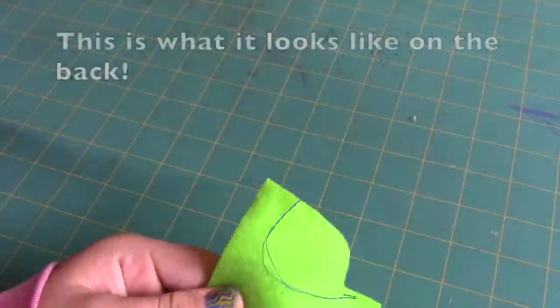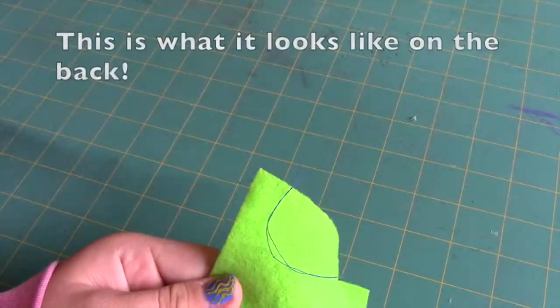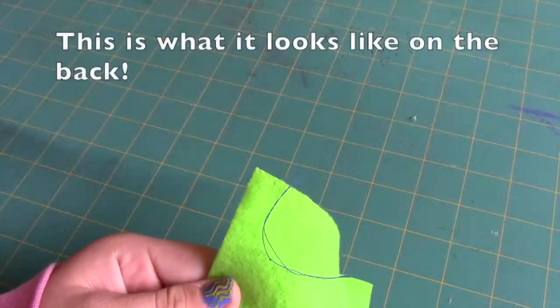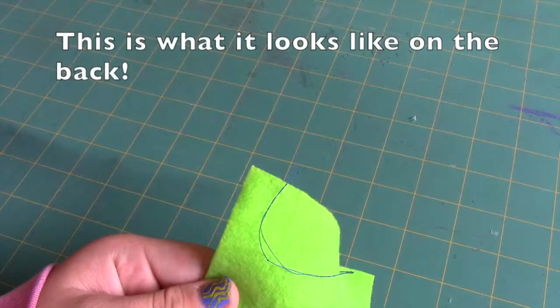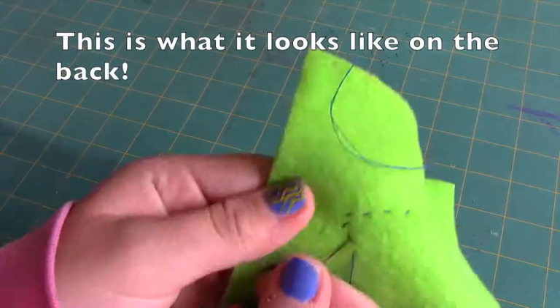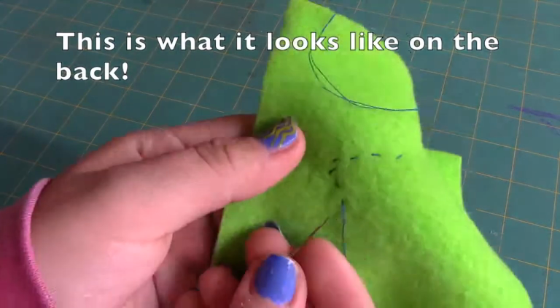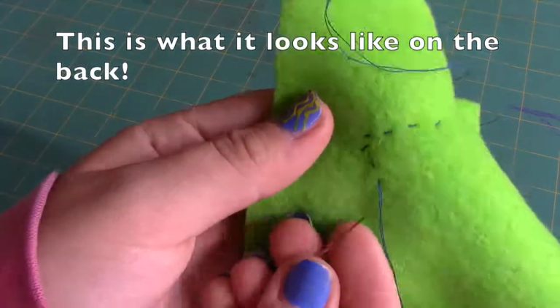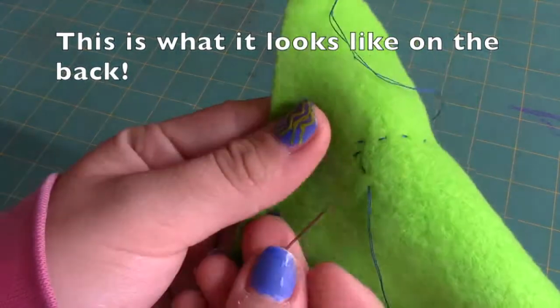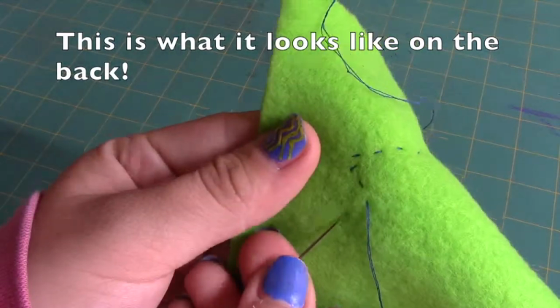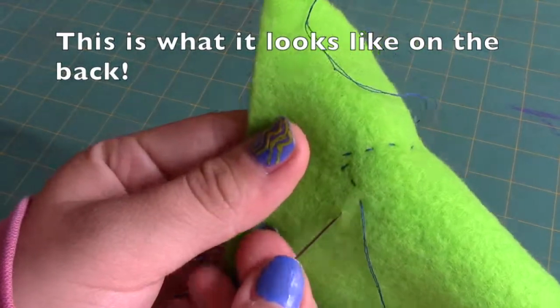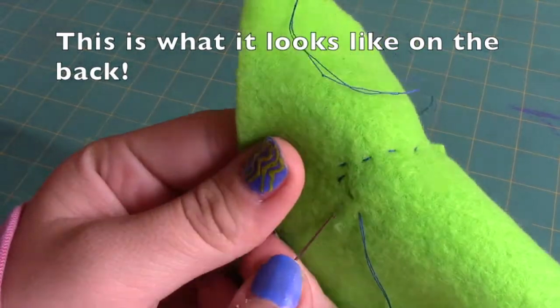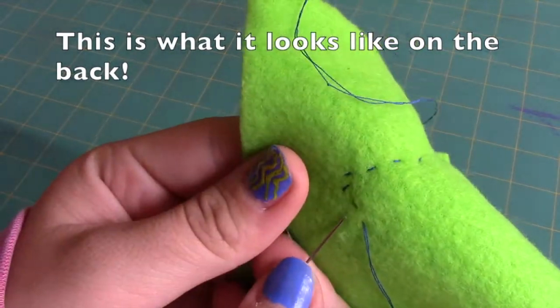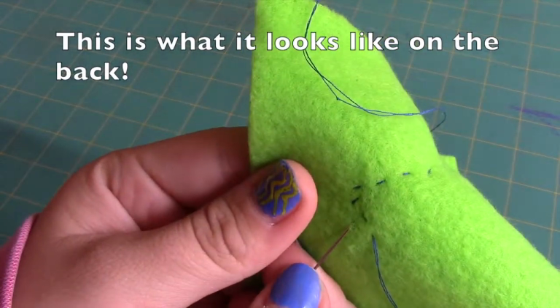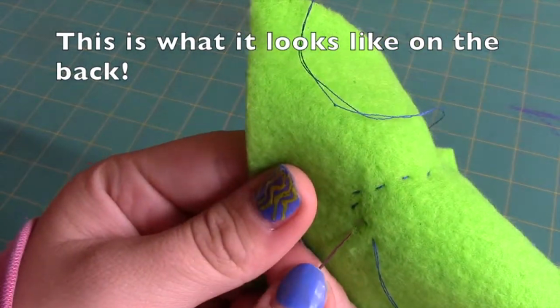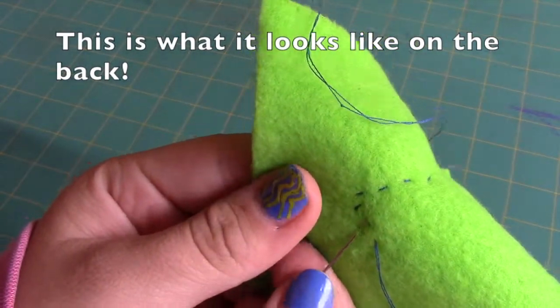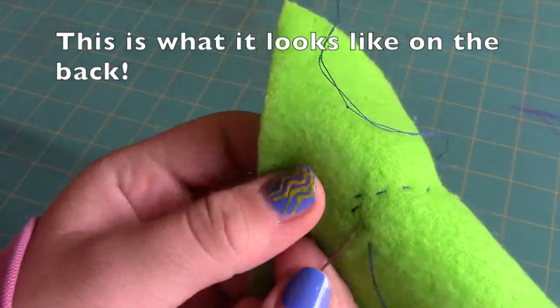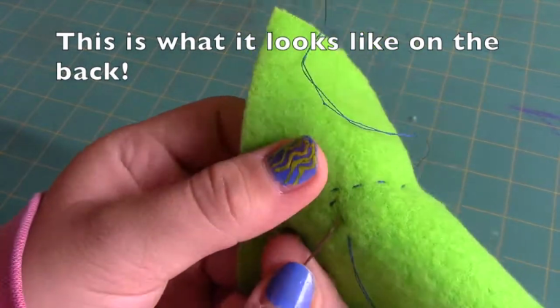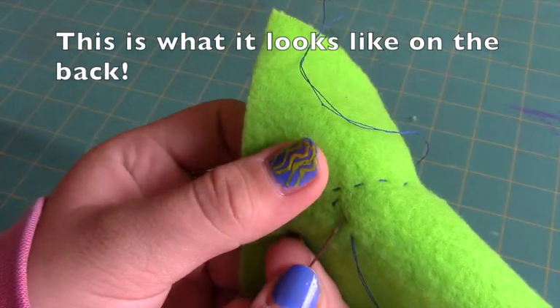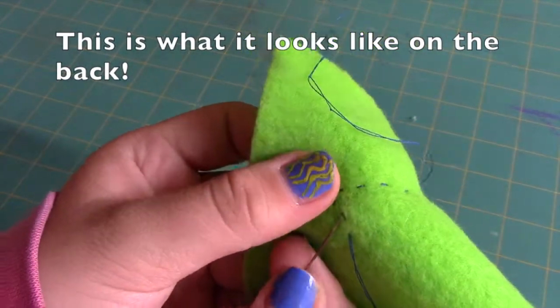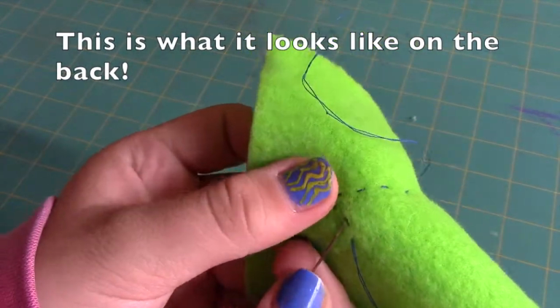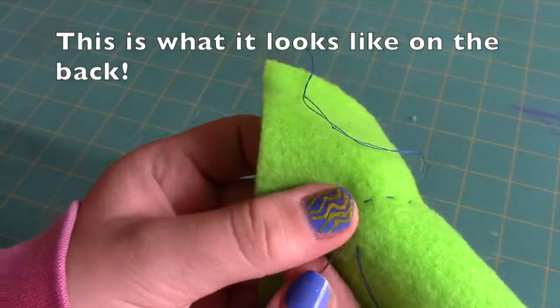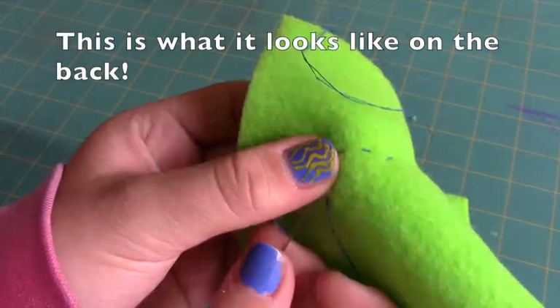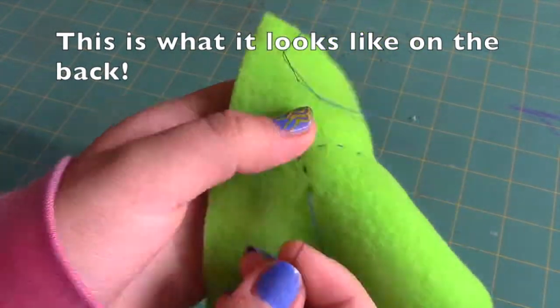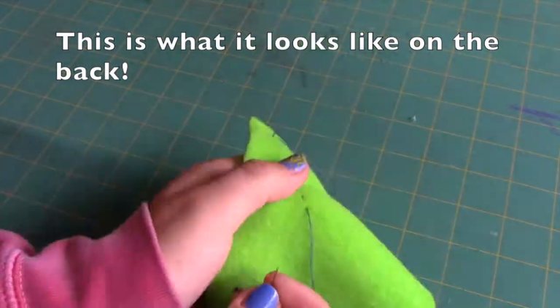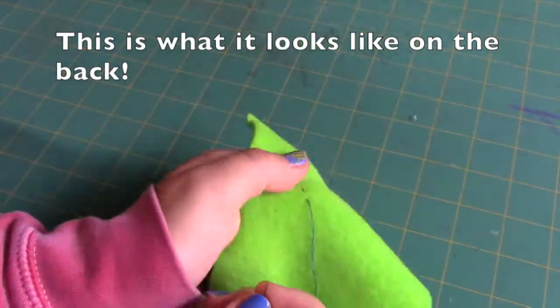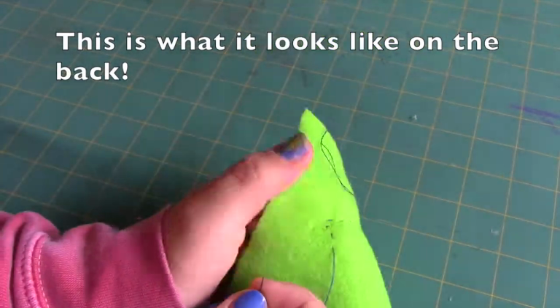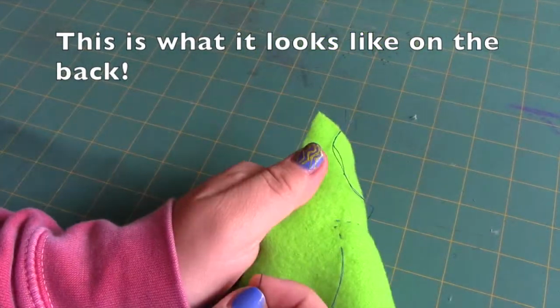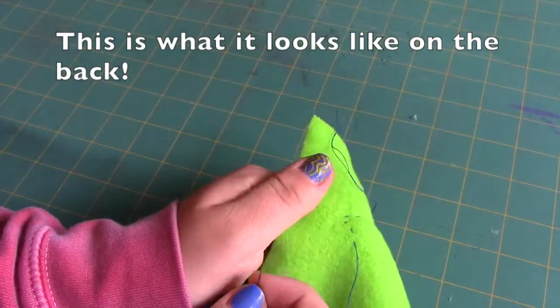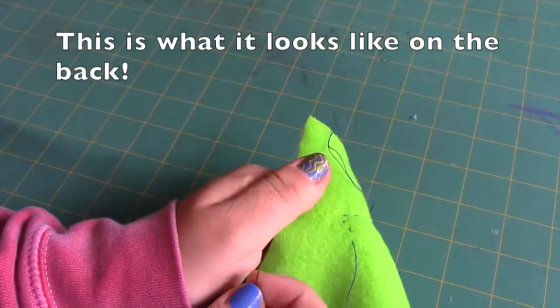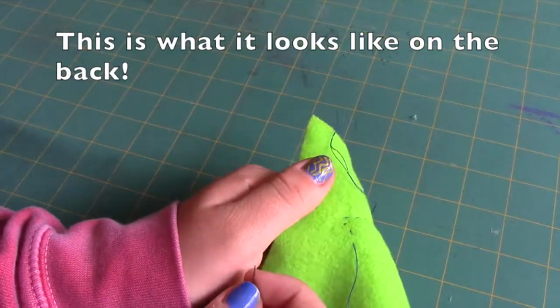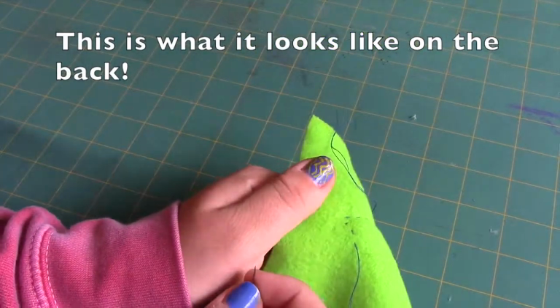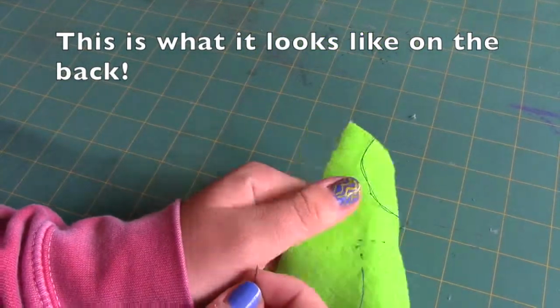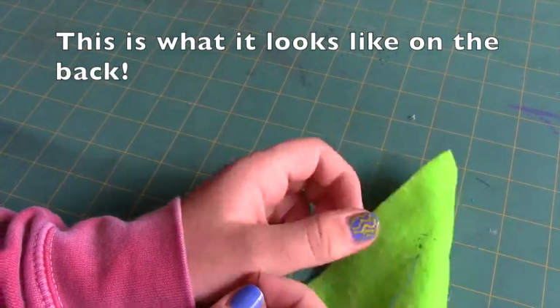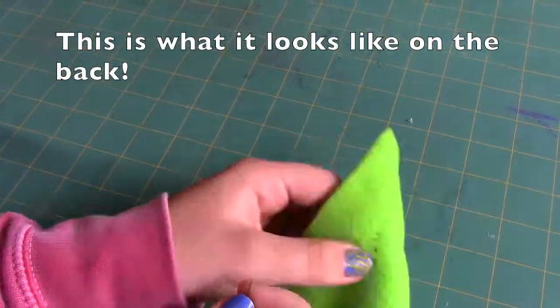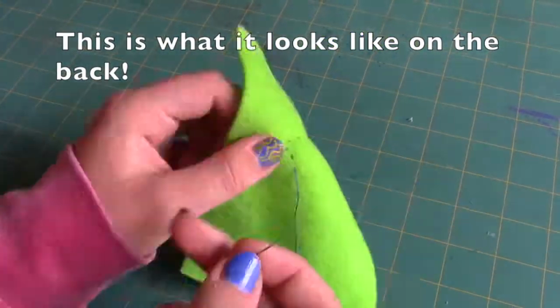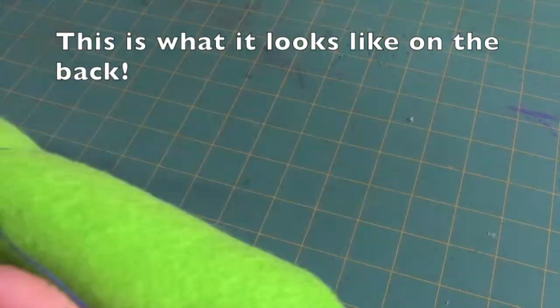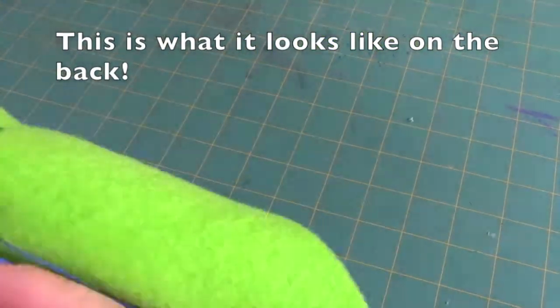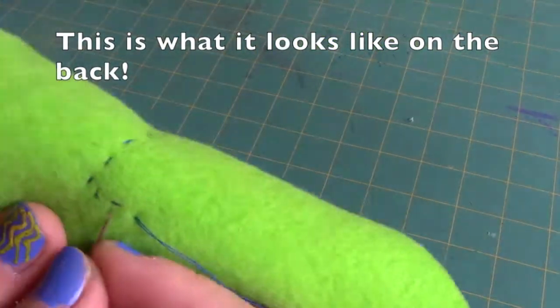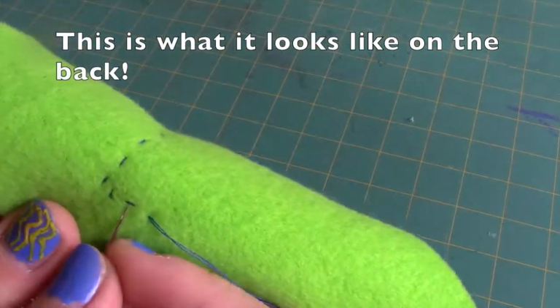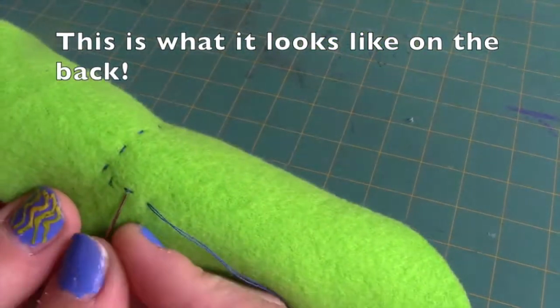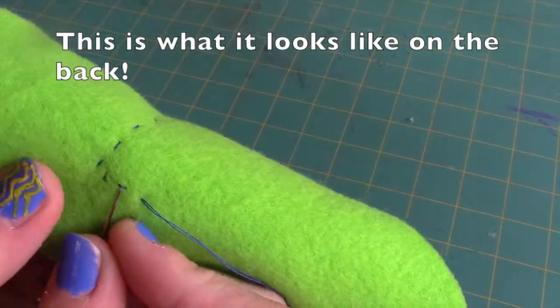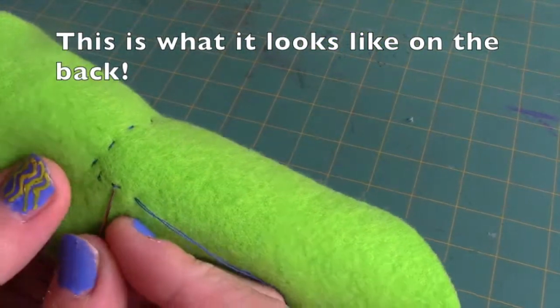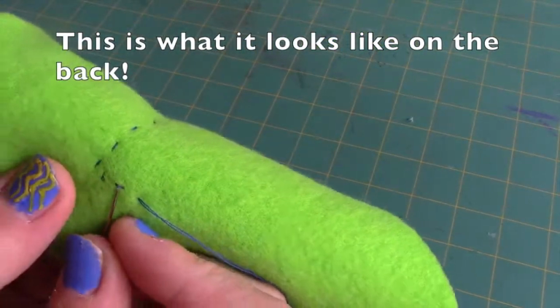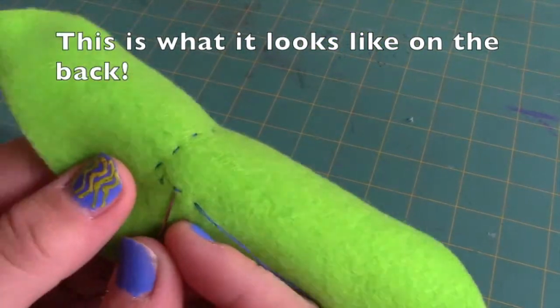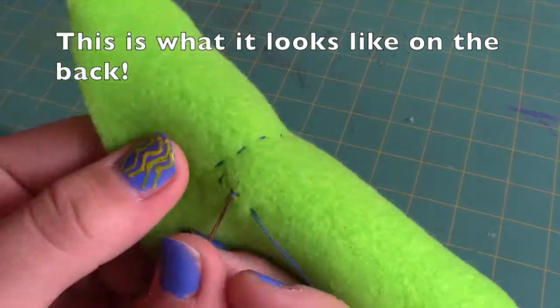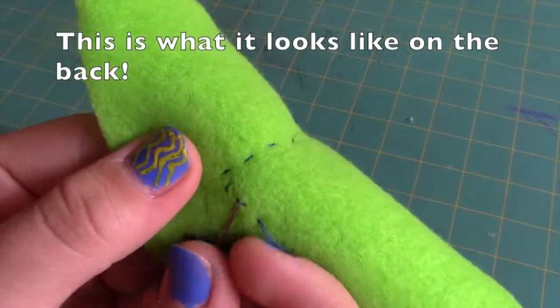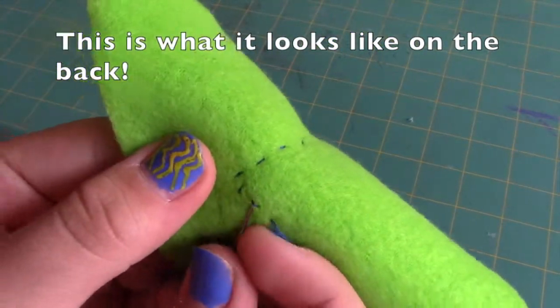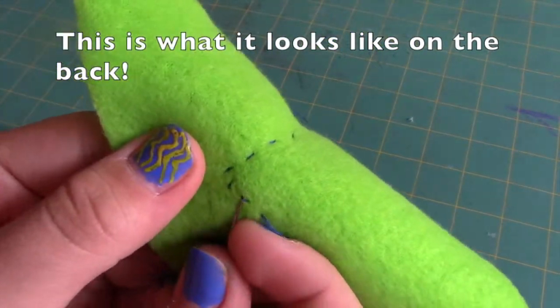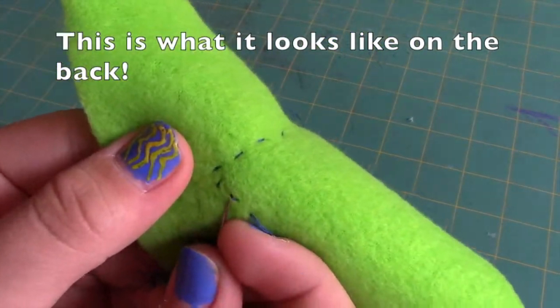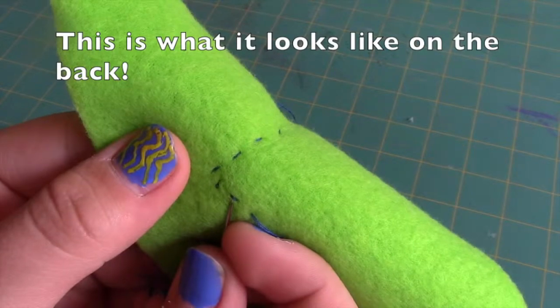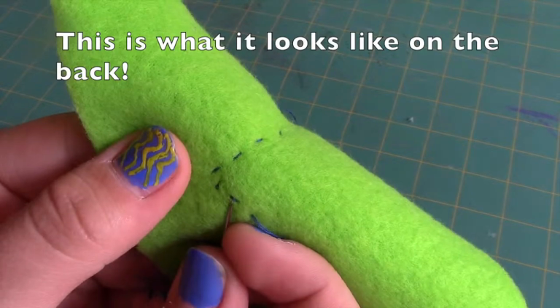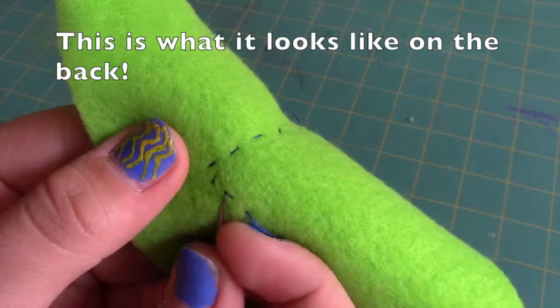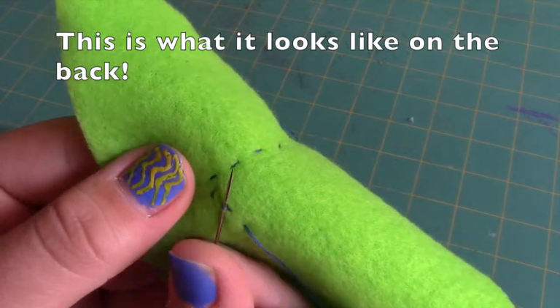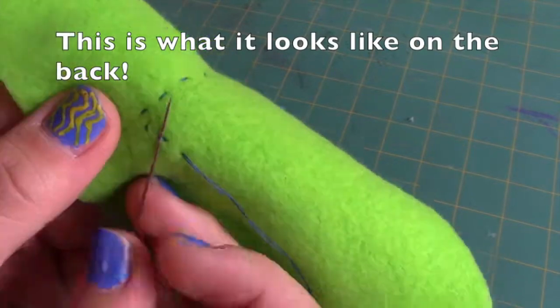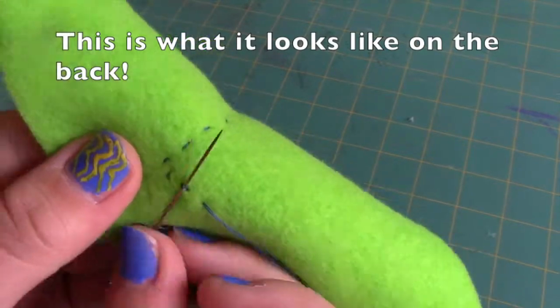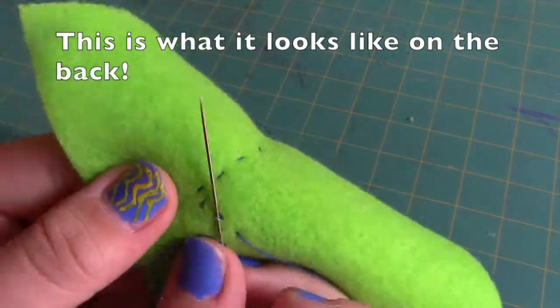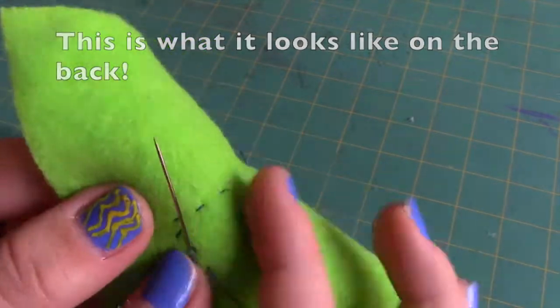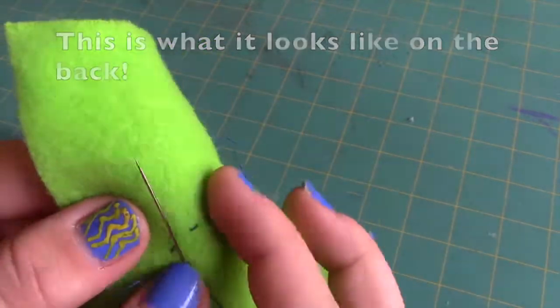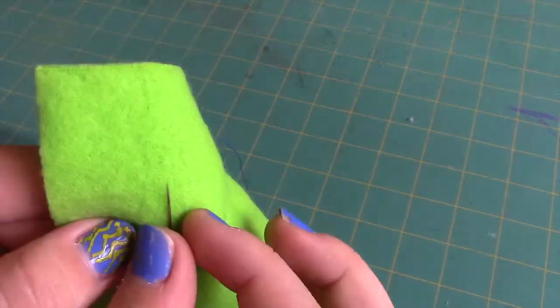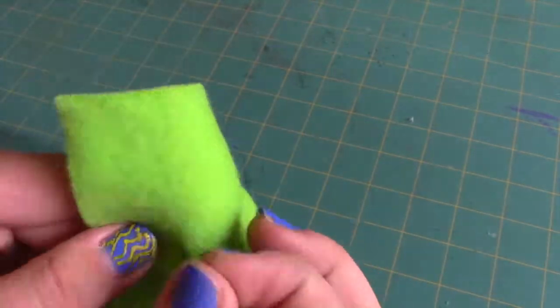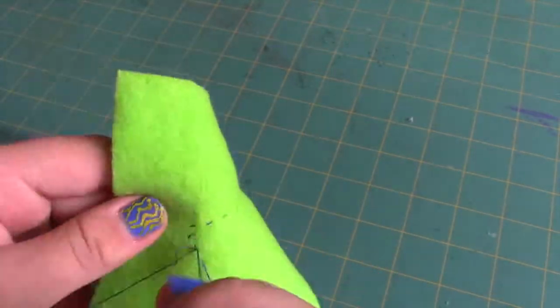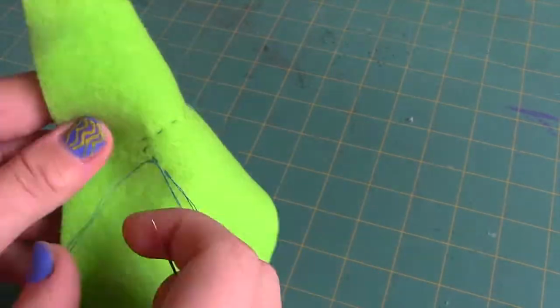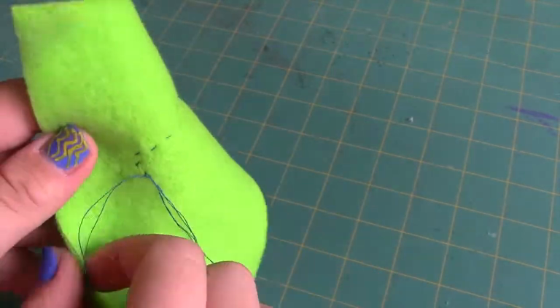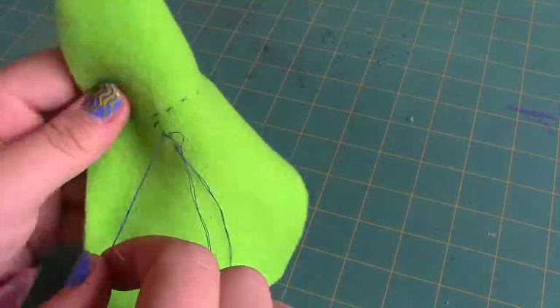When you are finished, bring your needle to the back of the fabric and knot the thread a few times before trimming the extra strings.